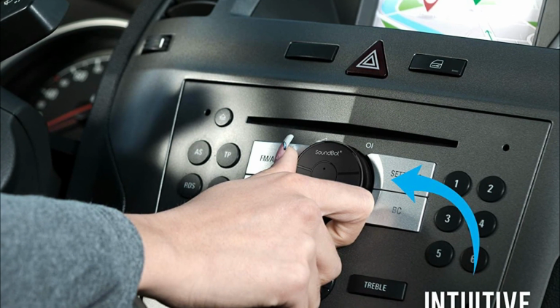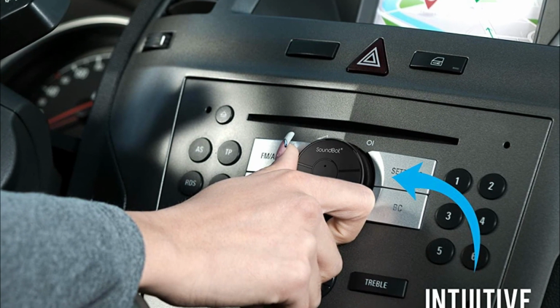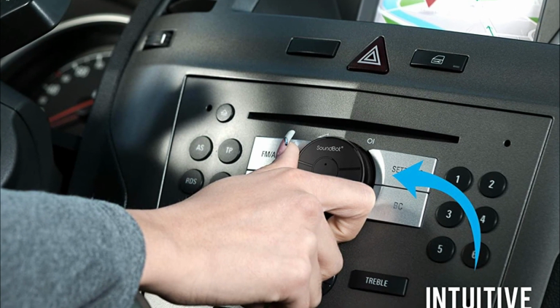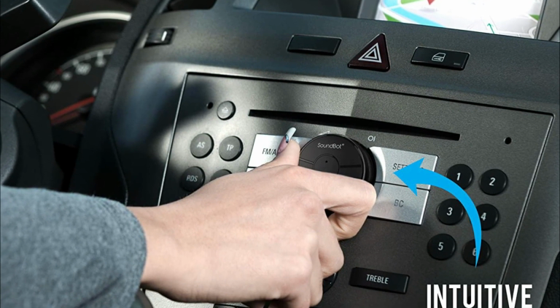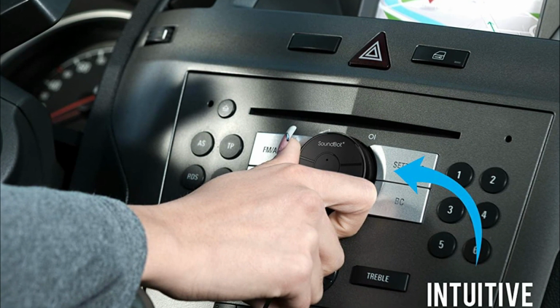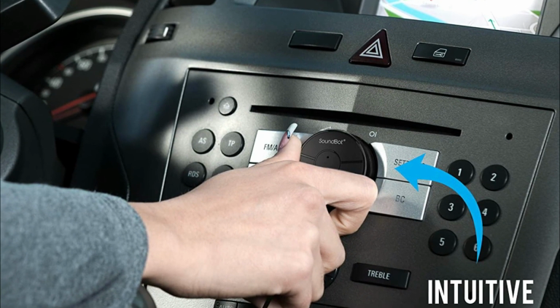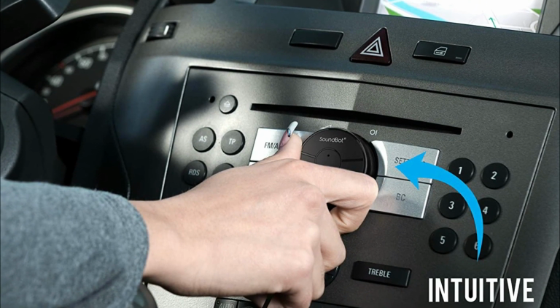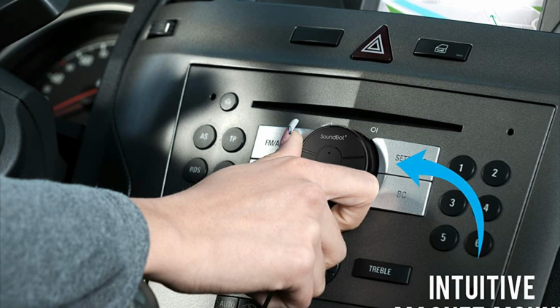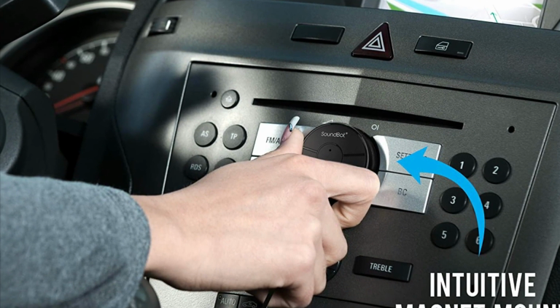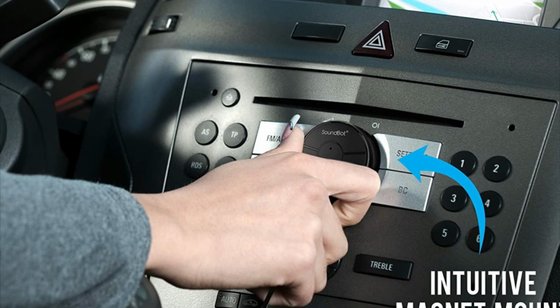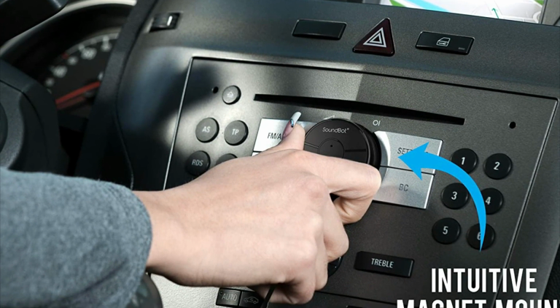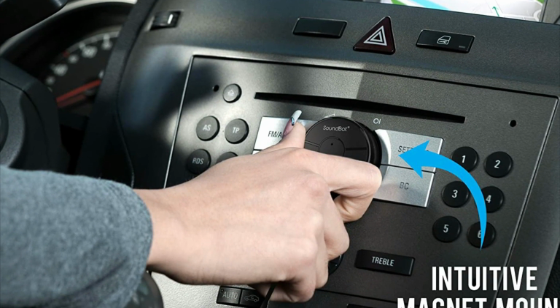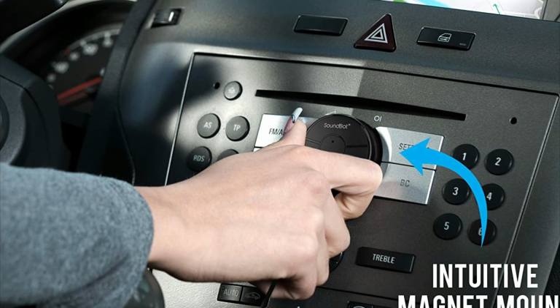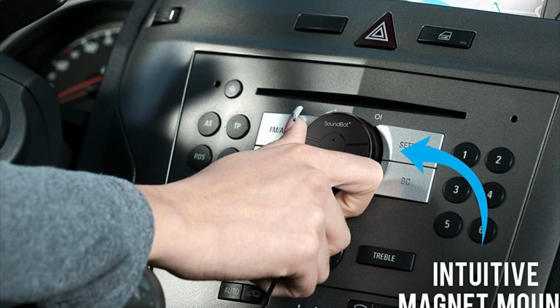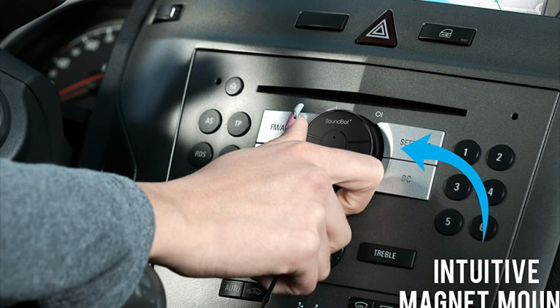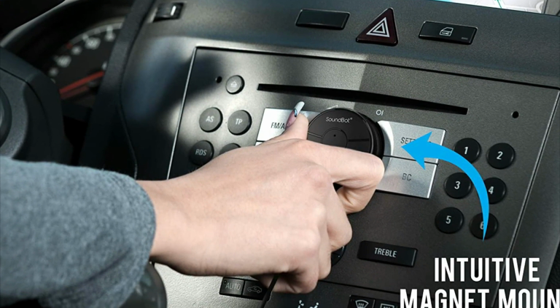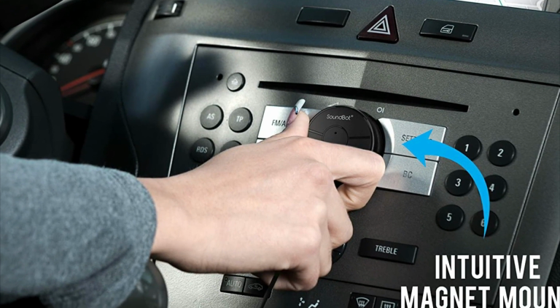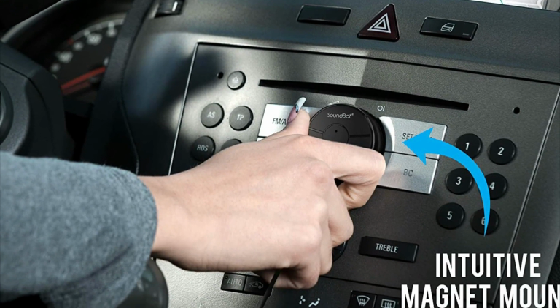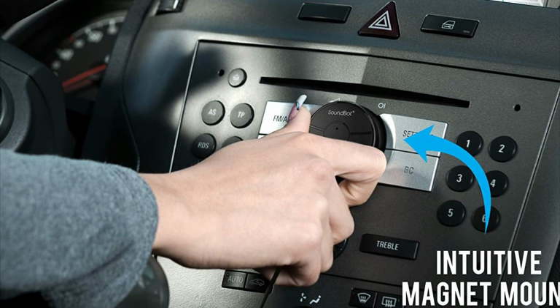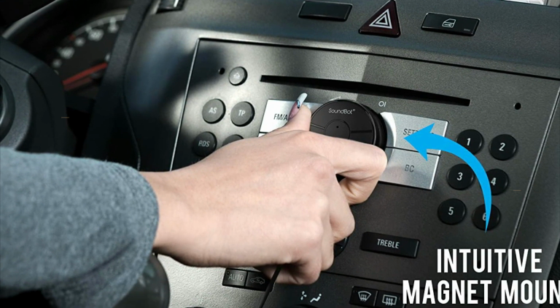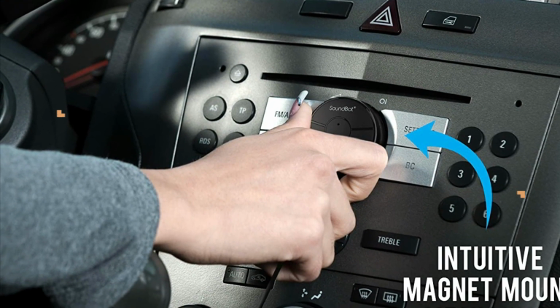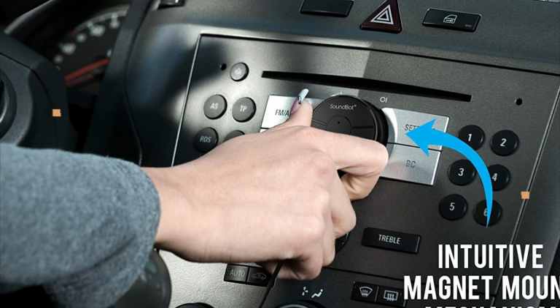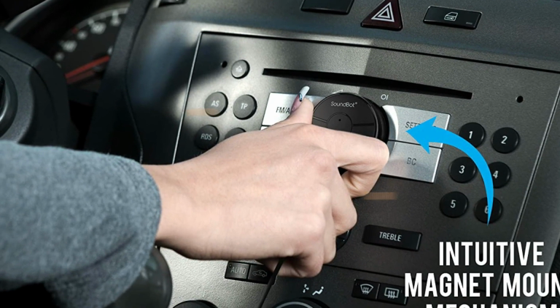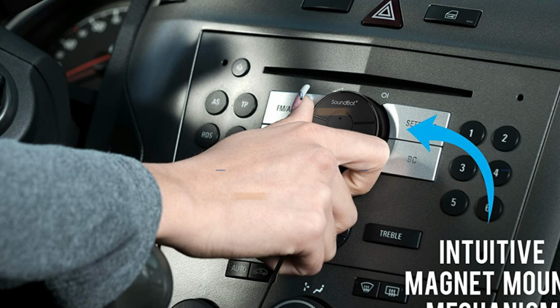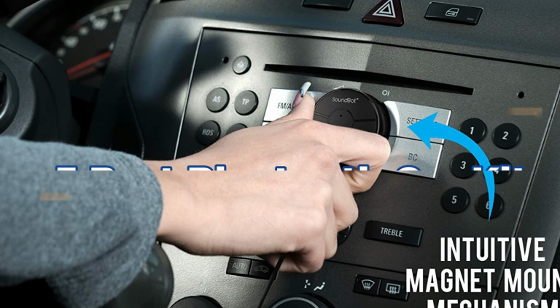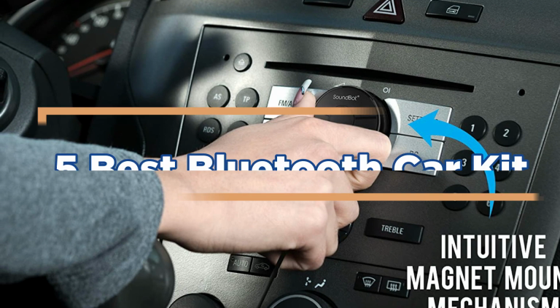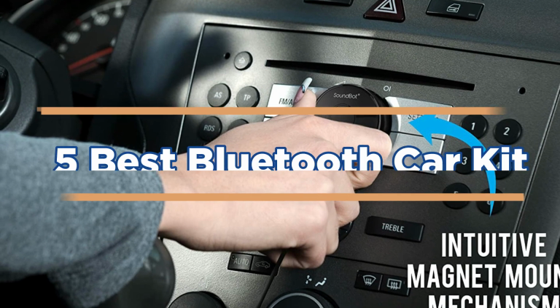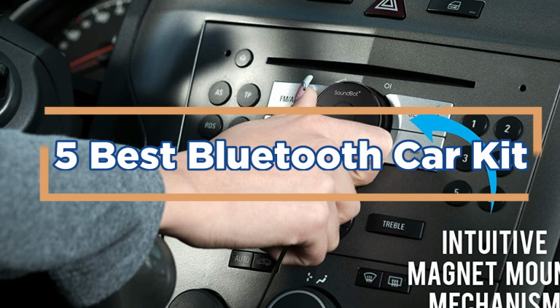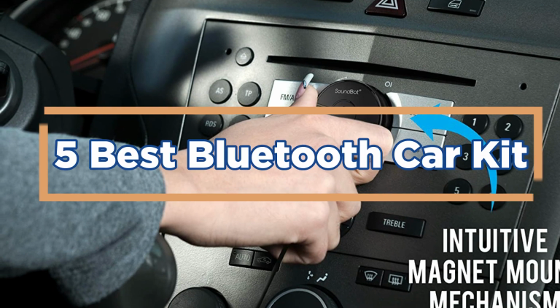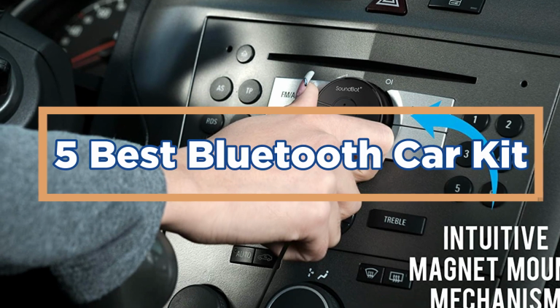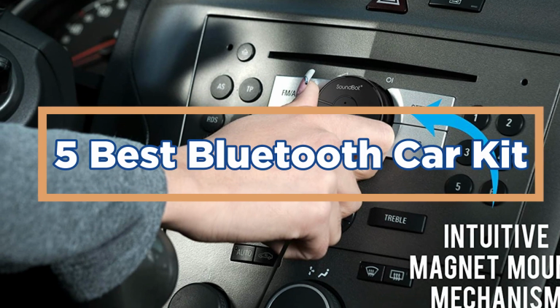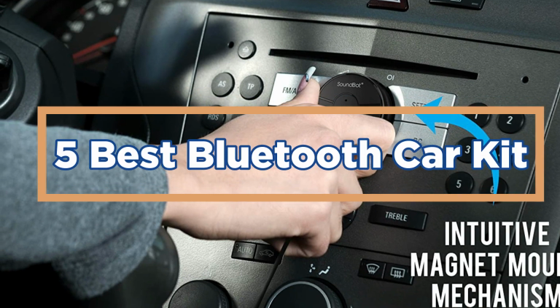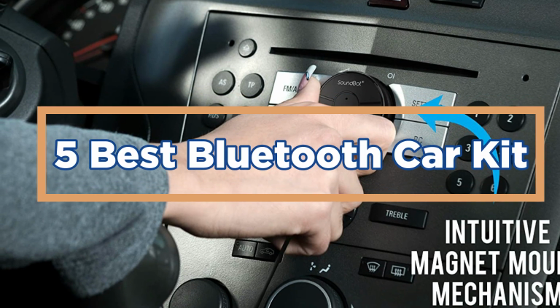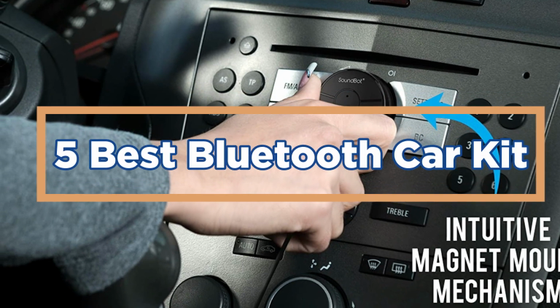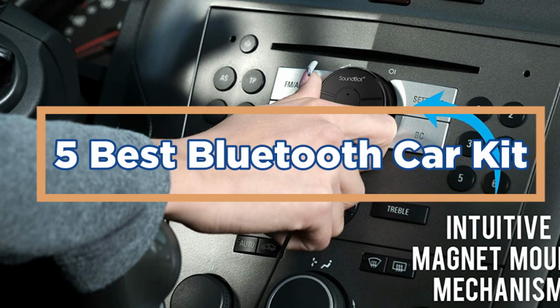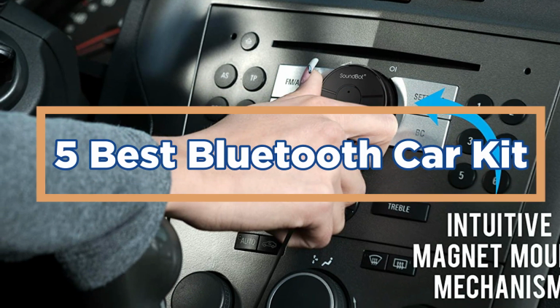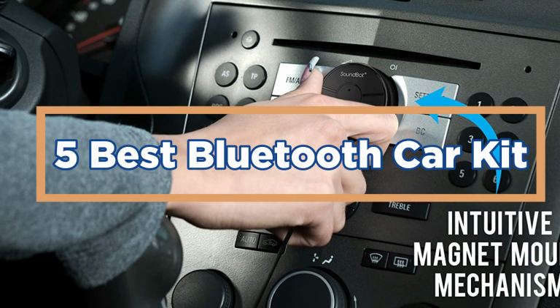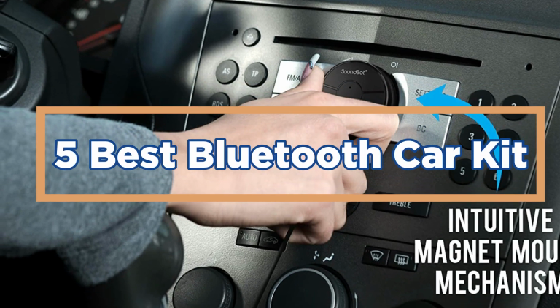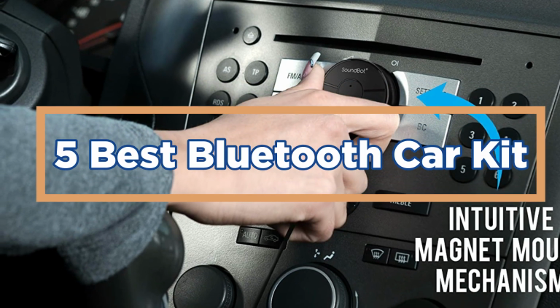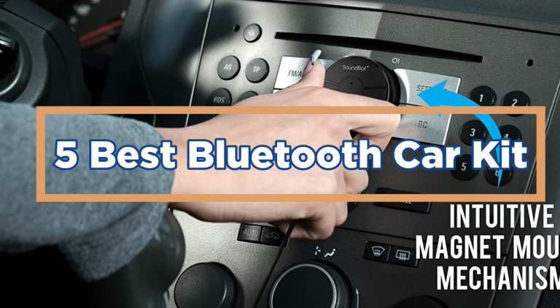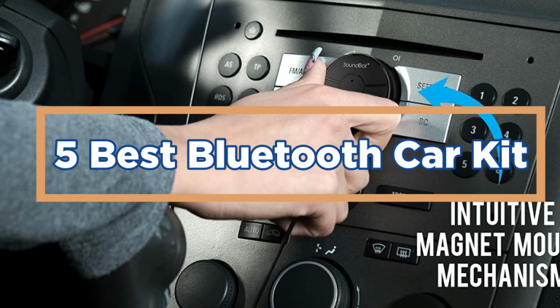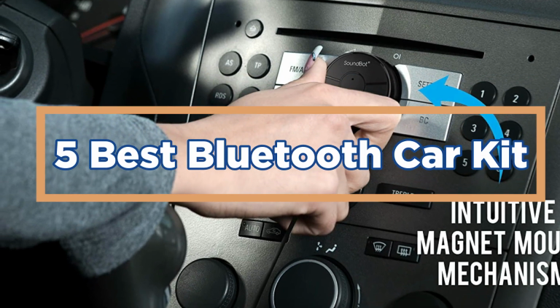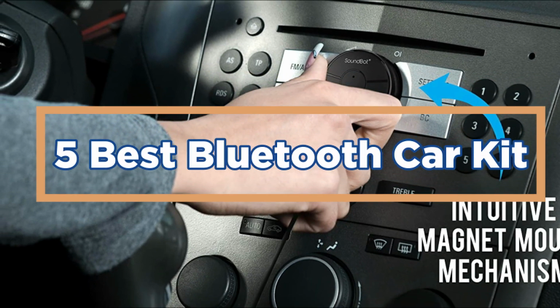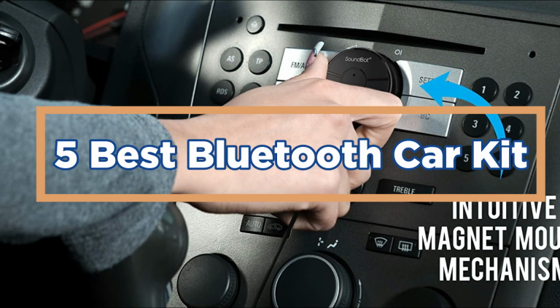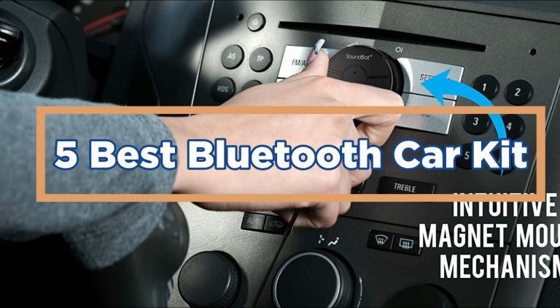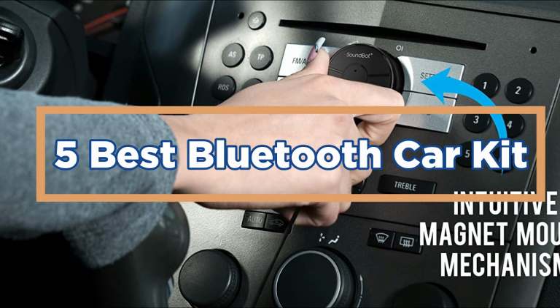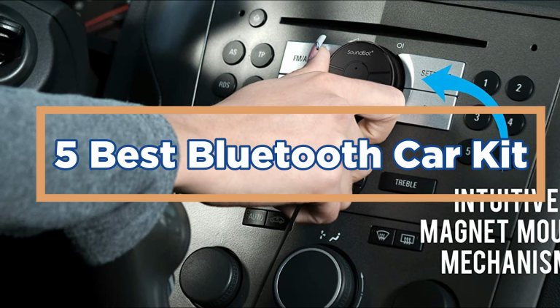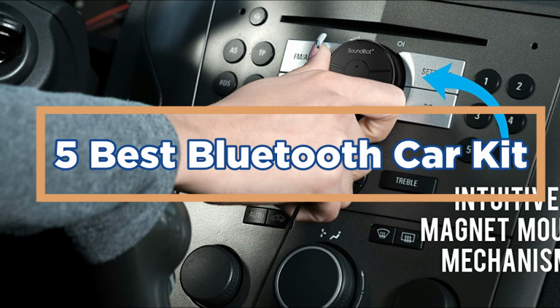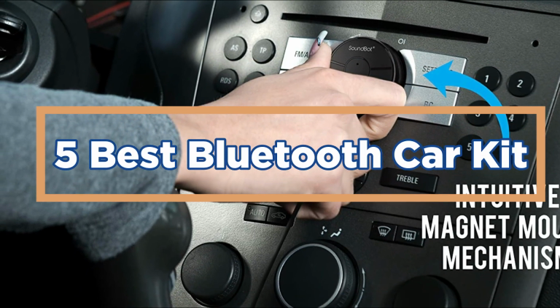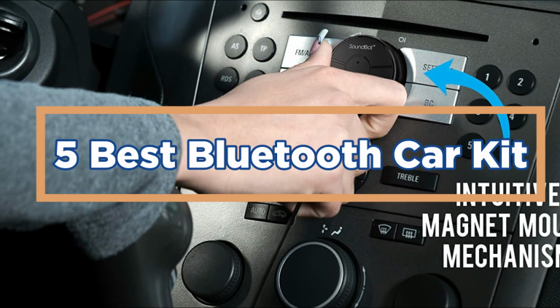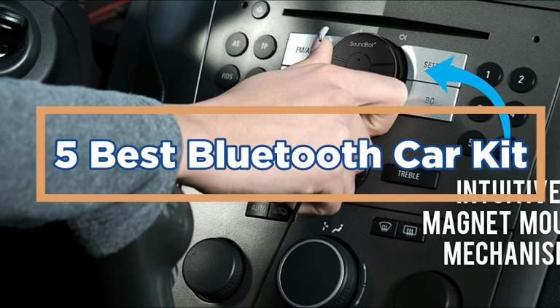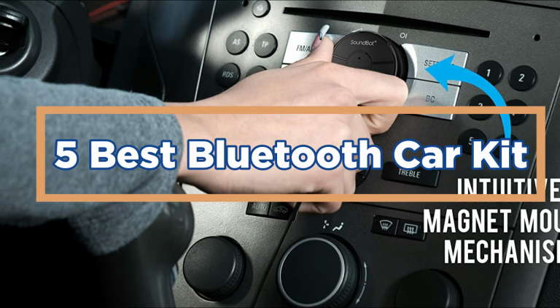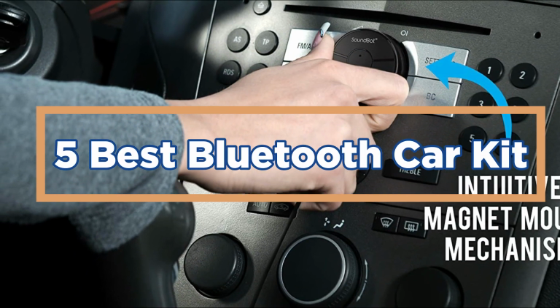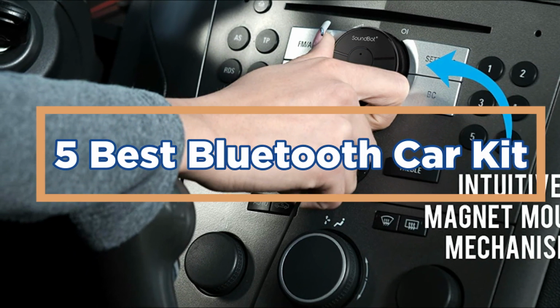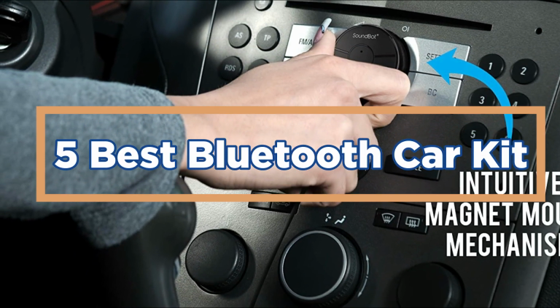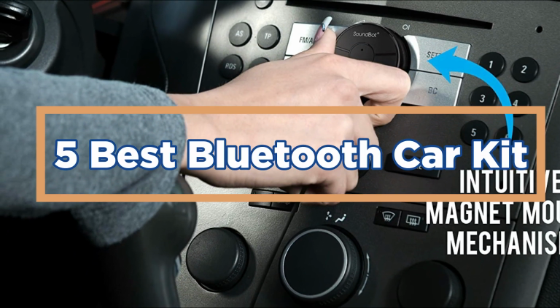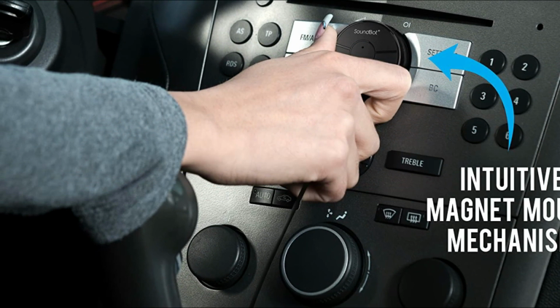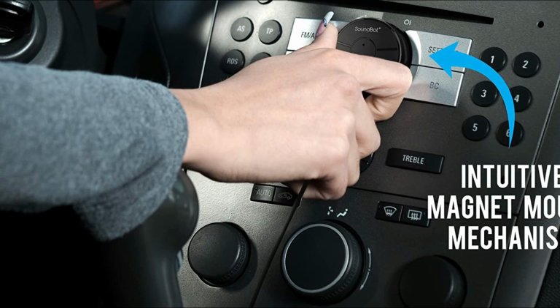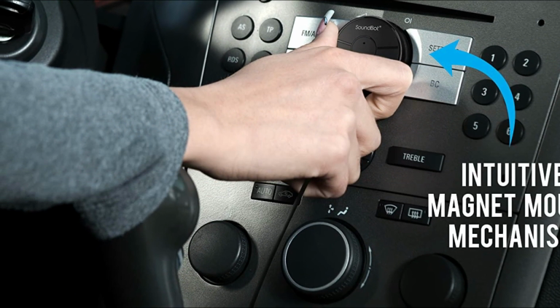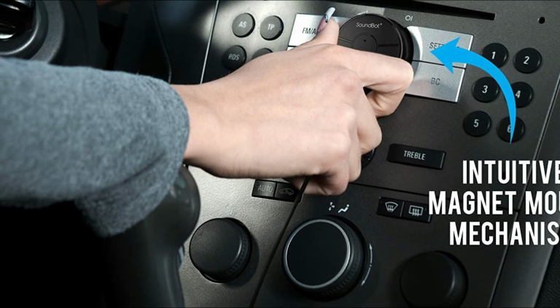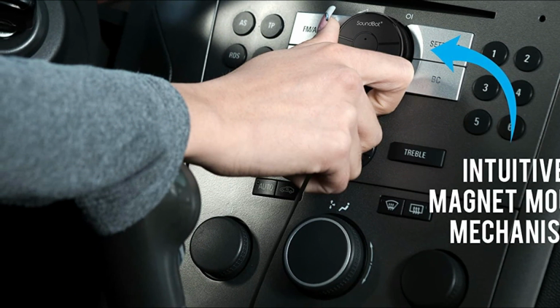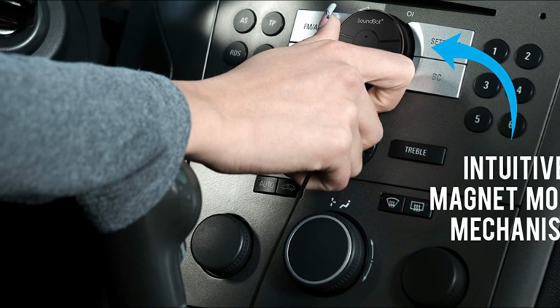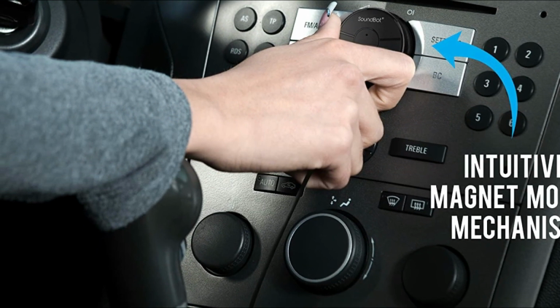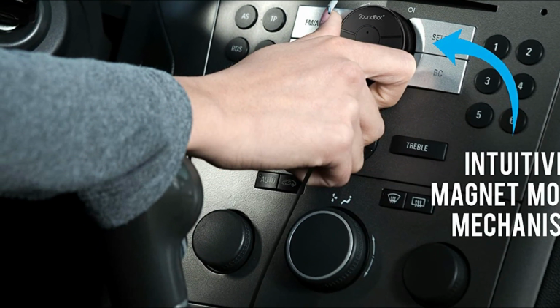In today's video, we will show you the top 5 best Bluetooth car kits. So, let's get started.